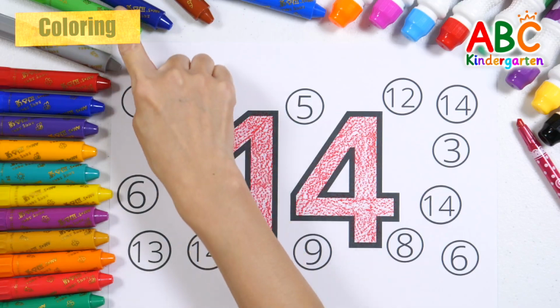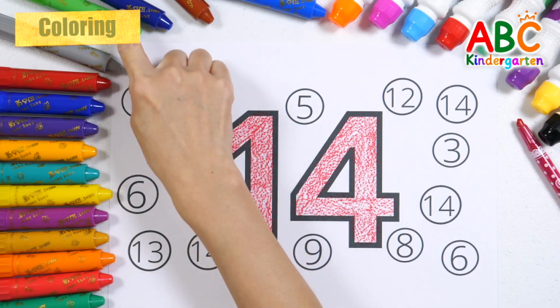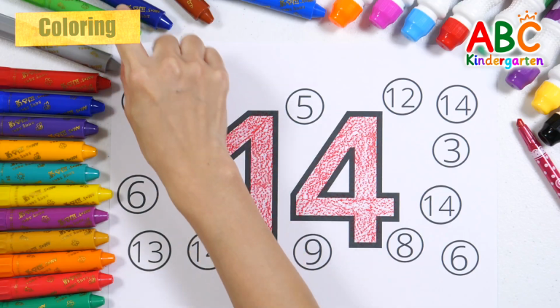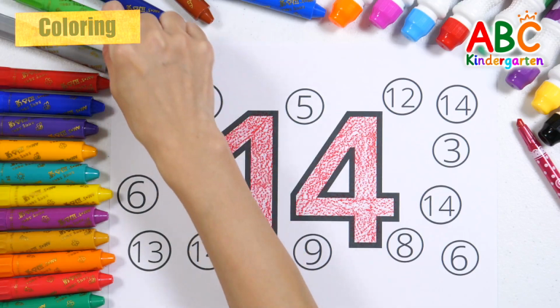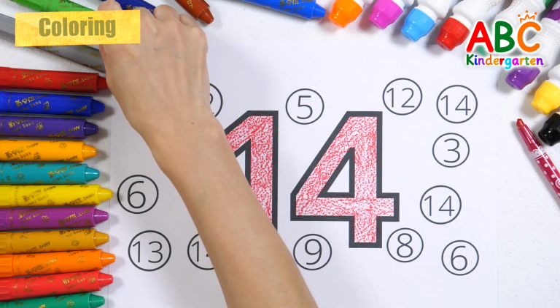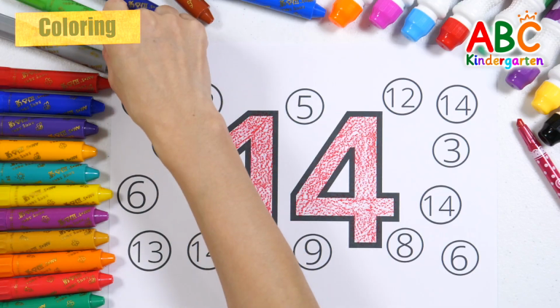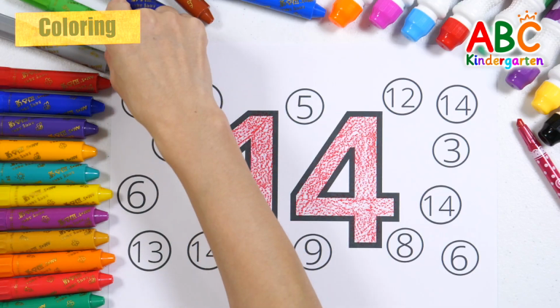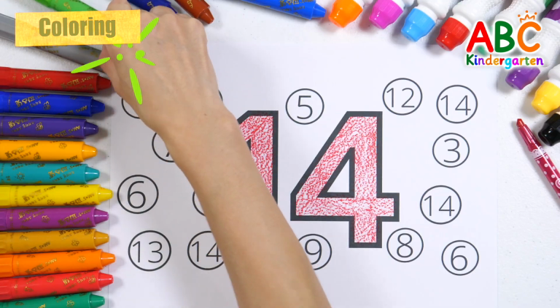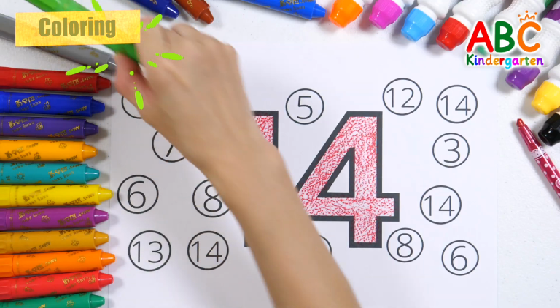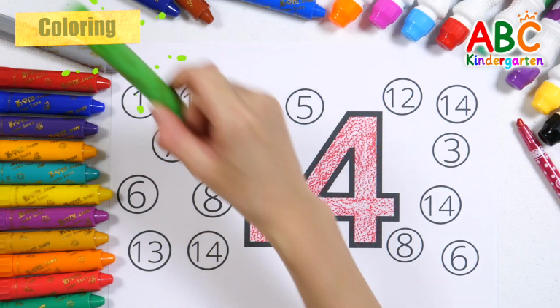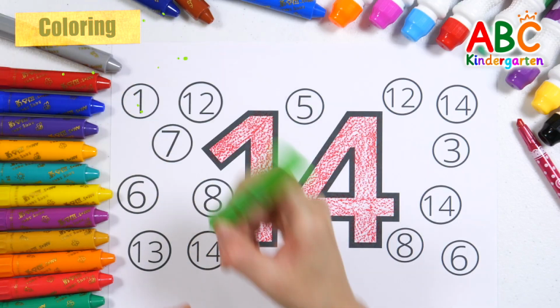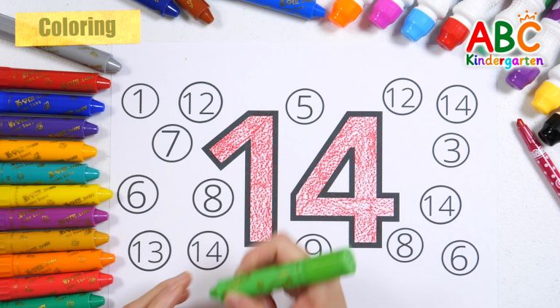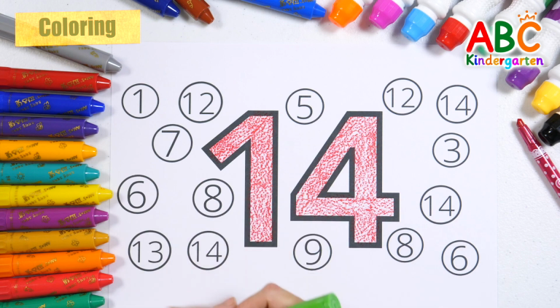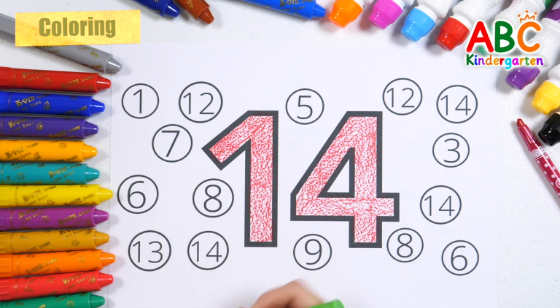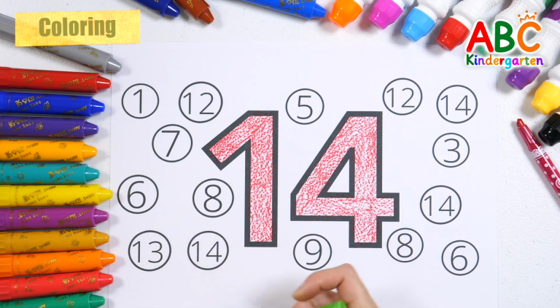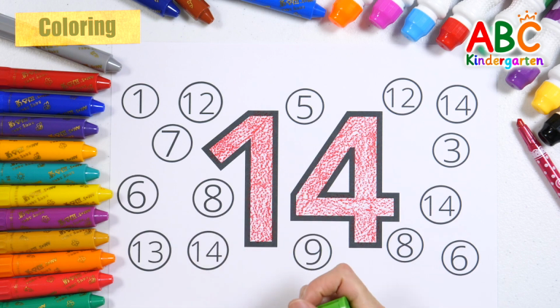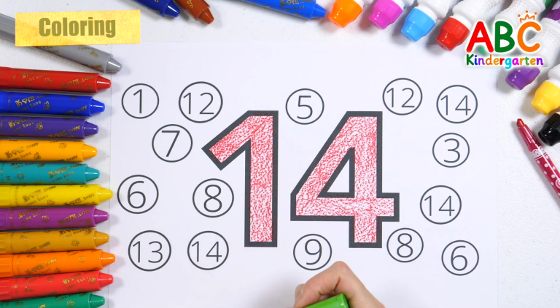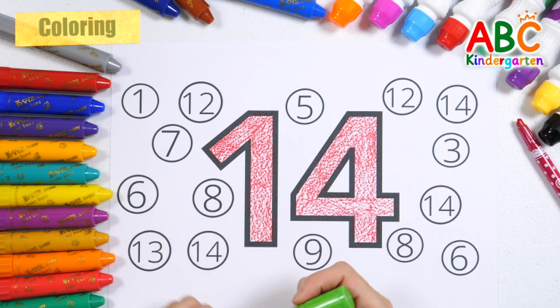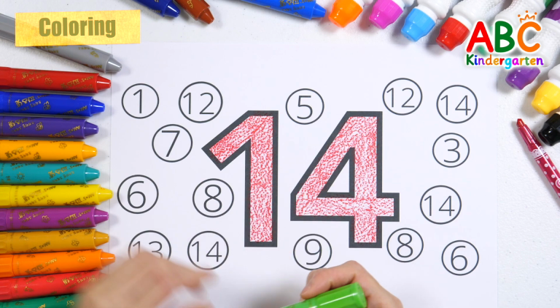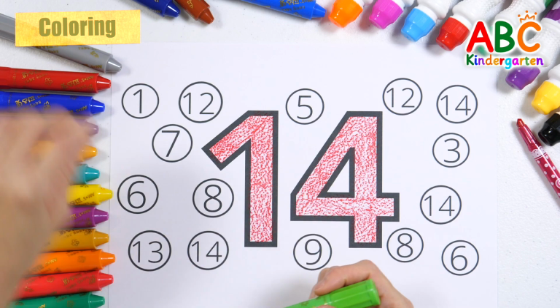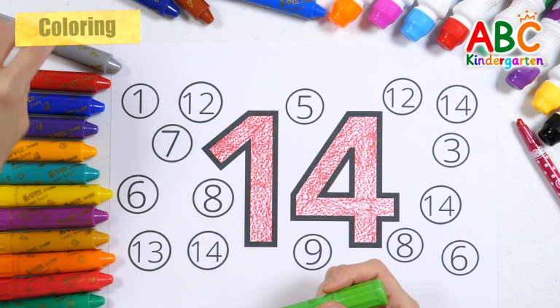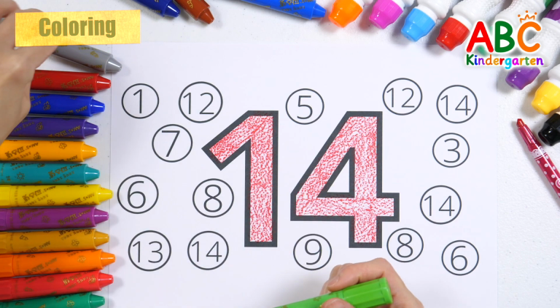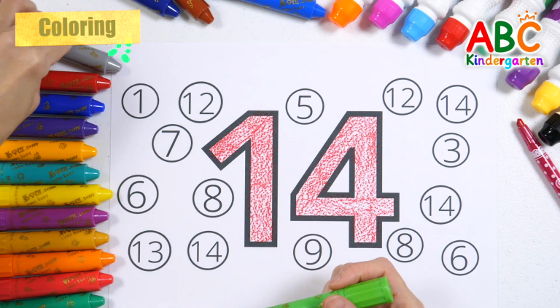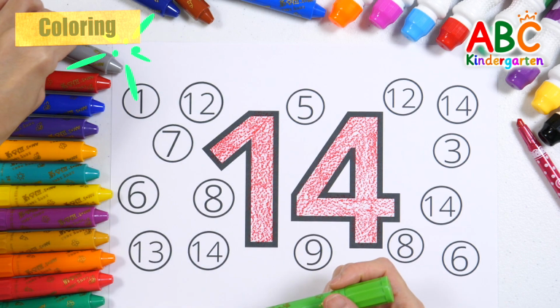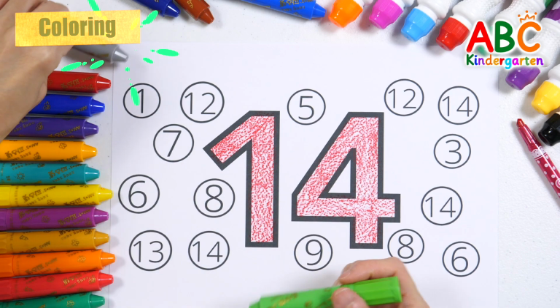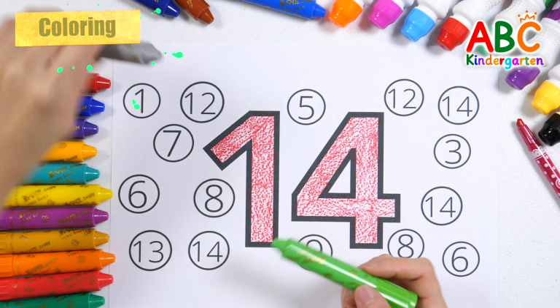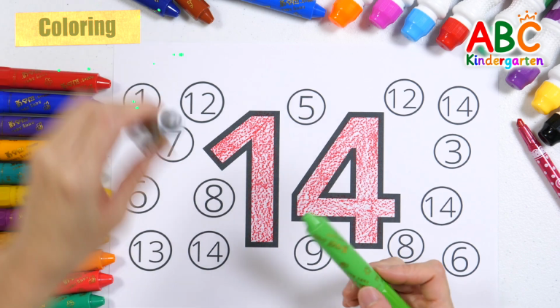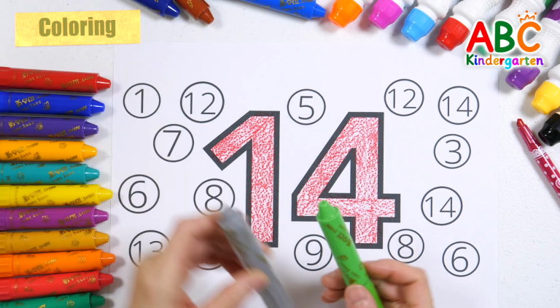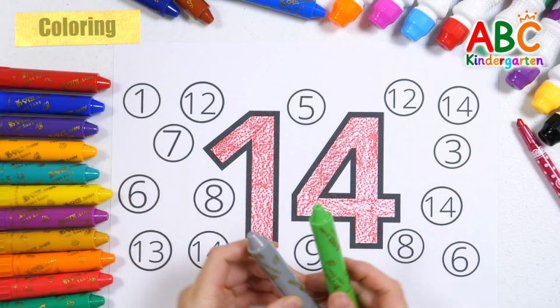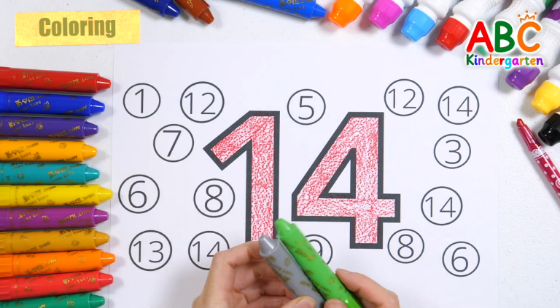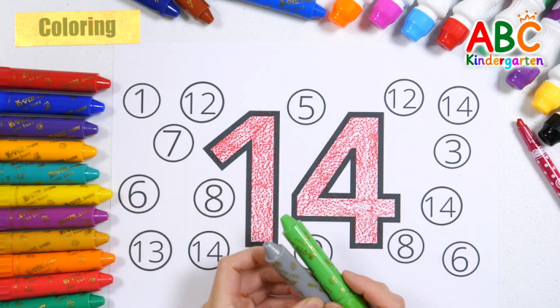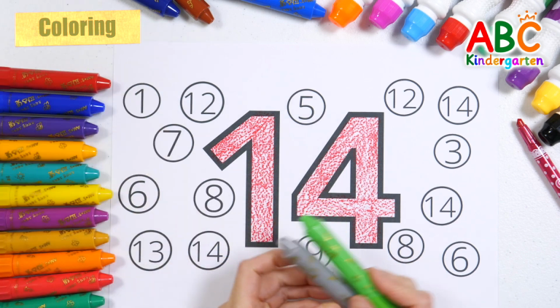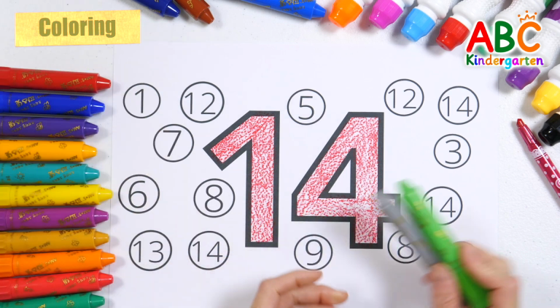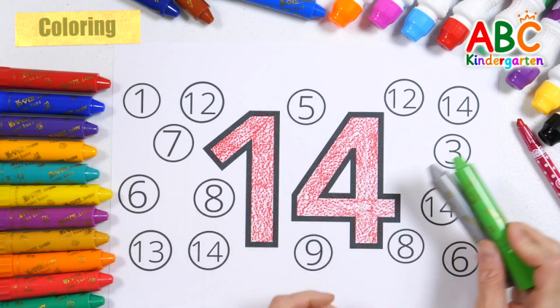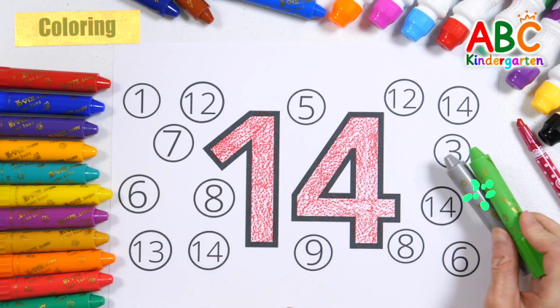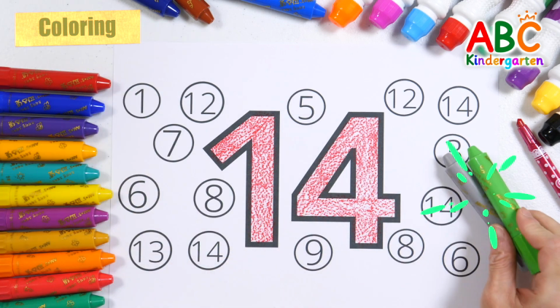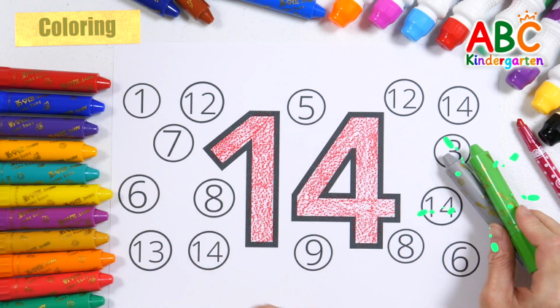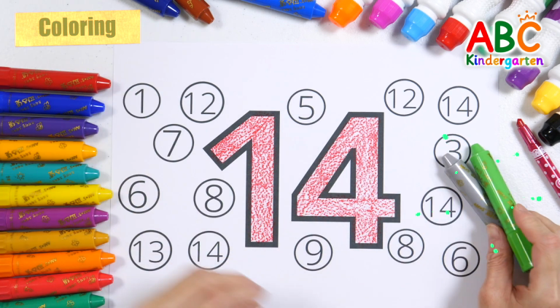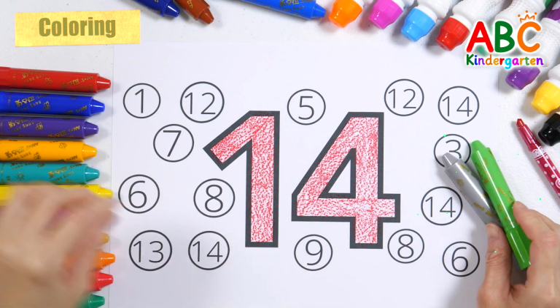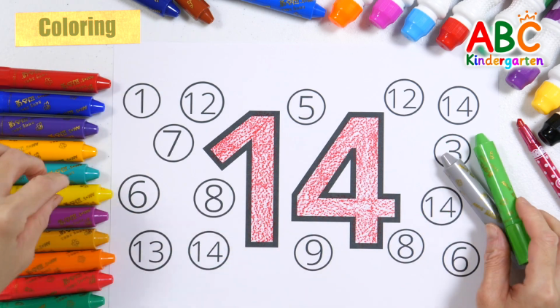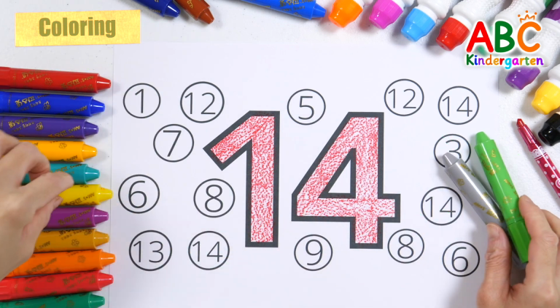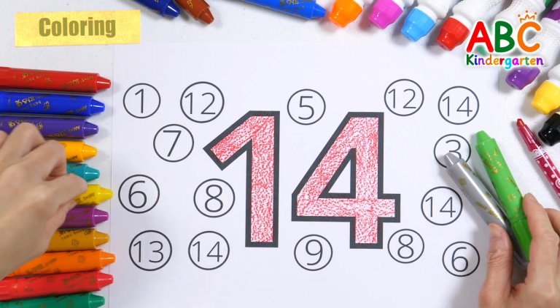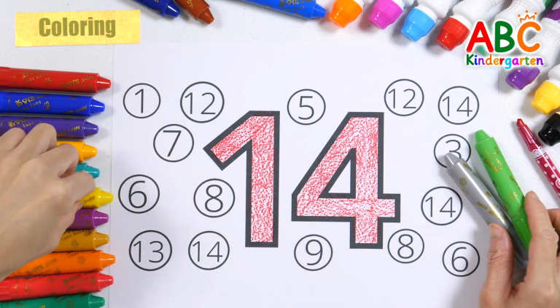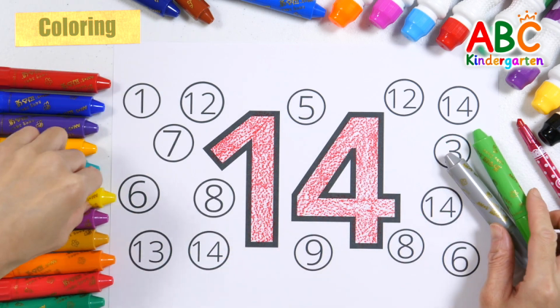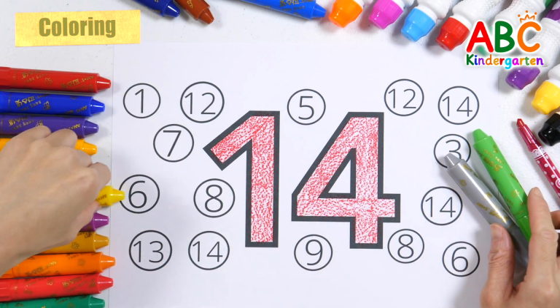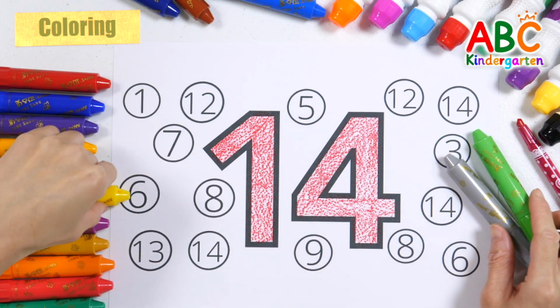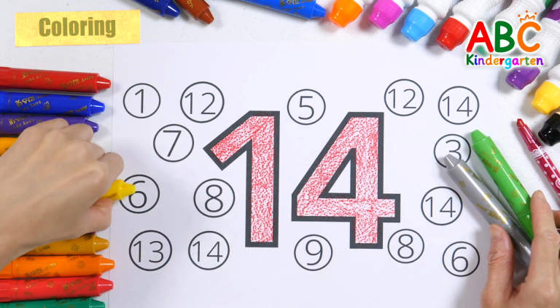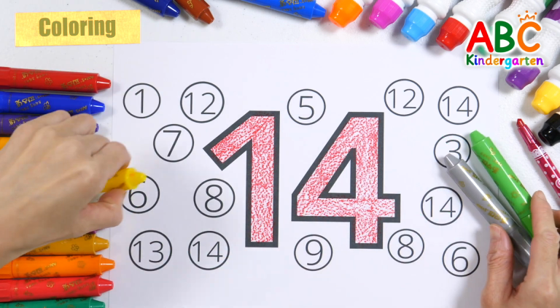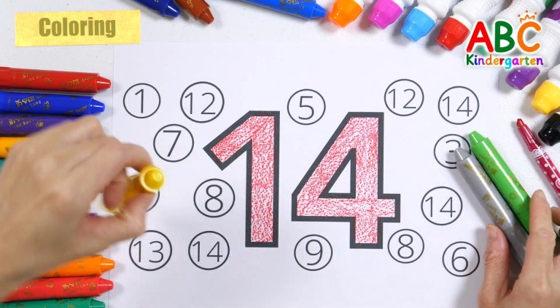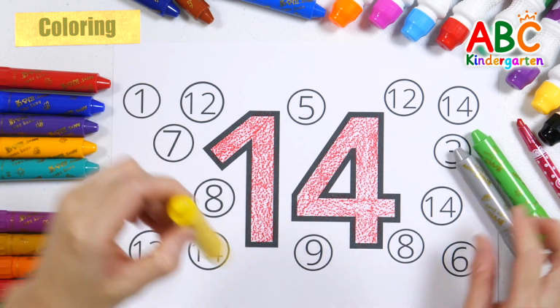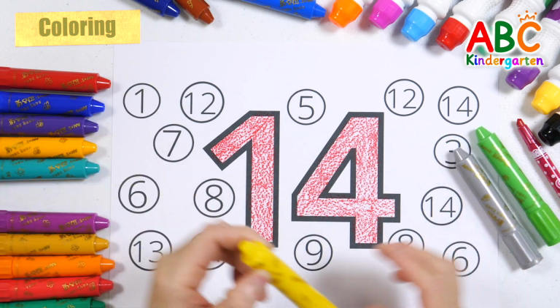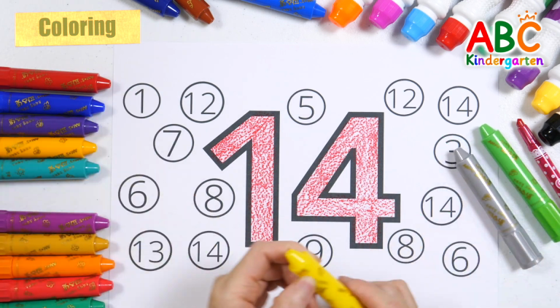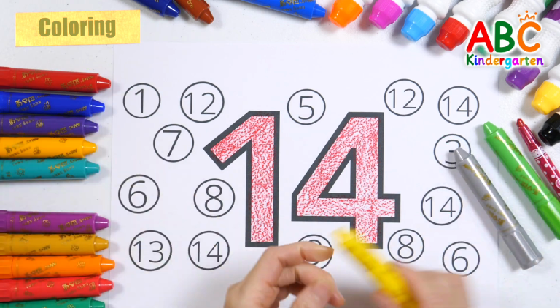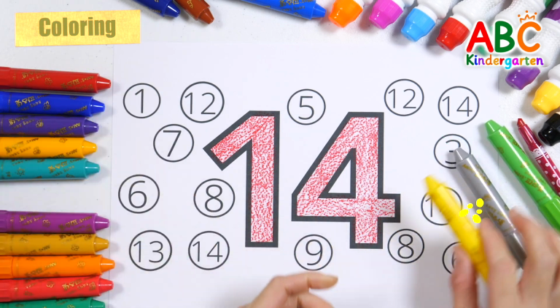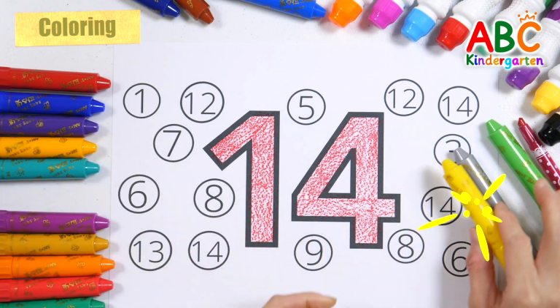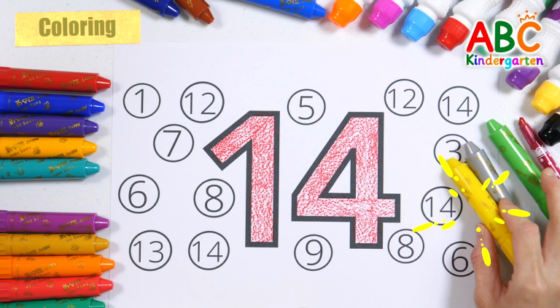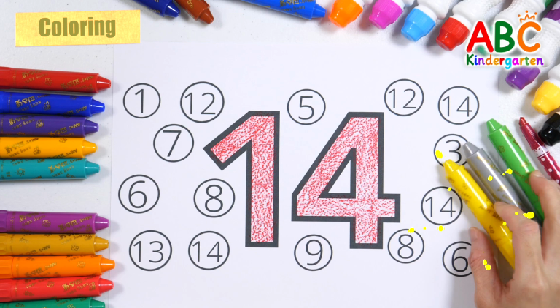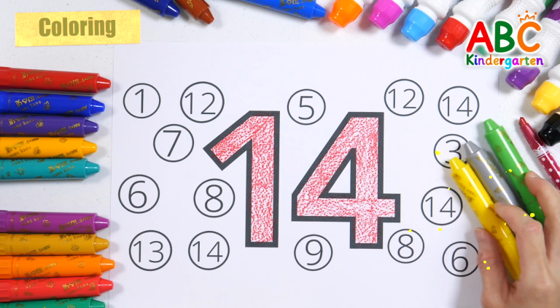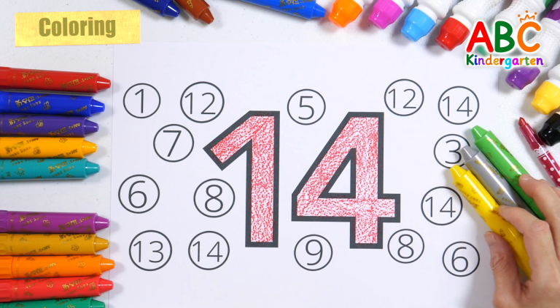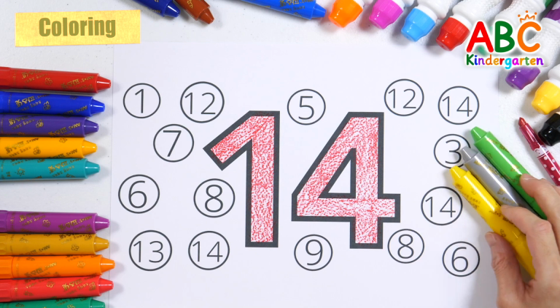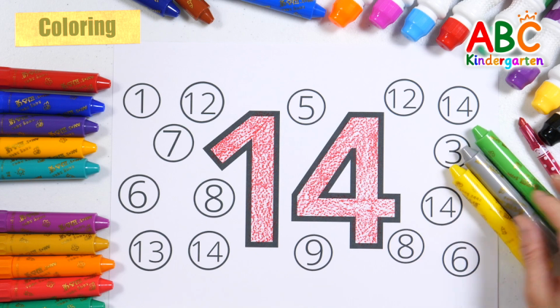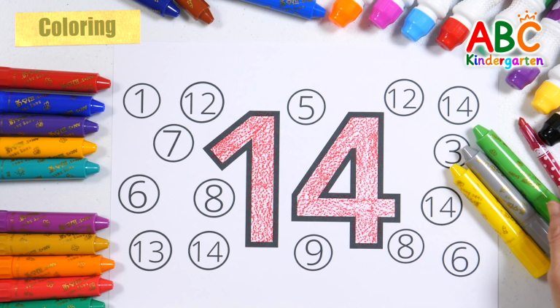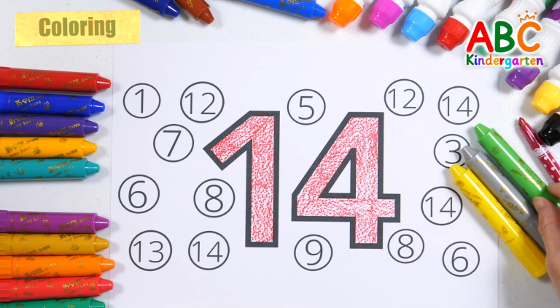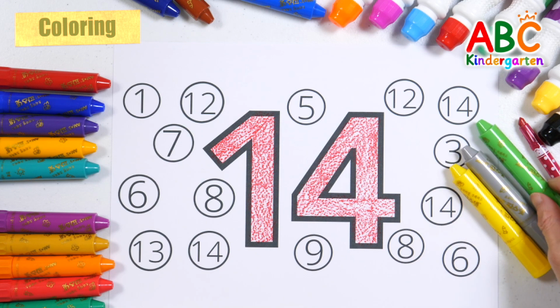Let's find and color the number 14 in the circle with light green, gray, and yellow crayons.